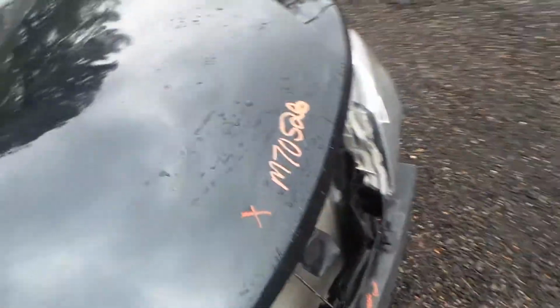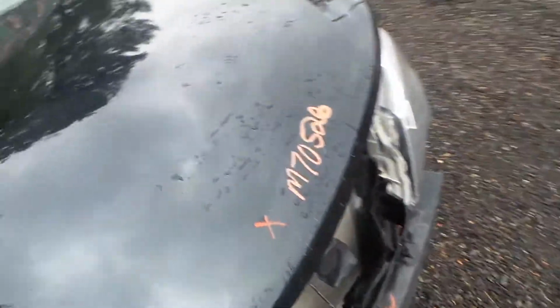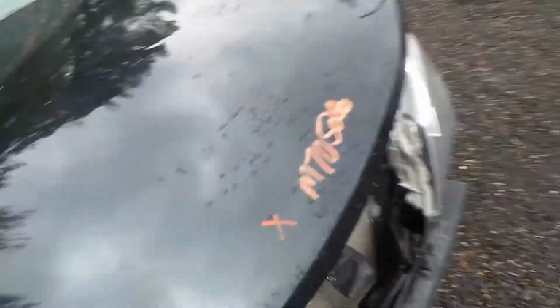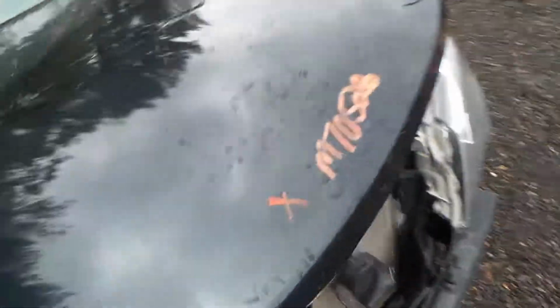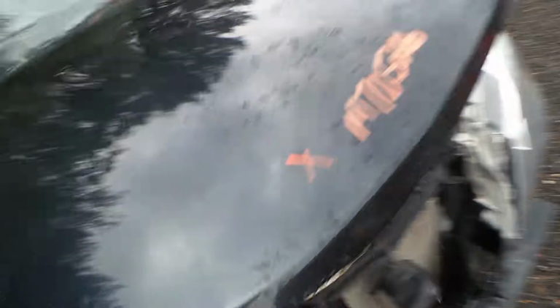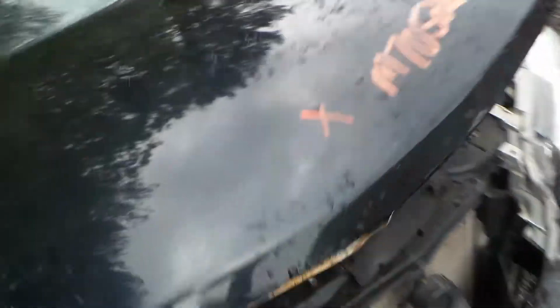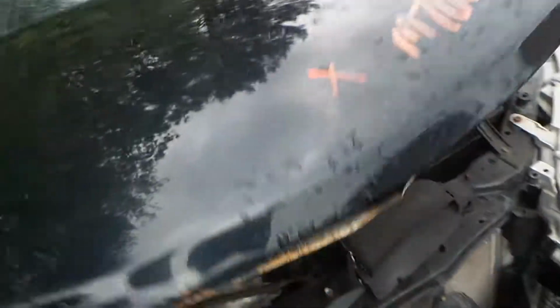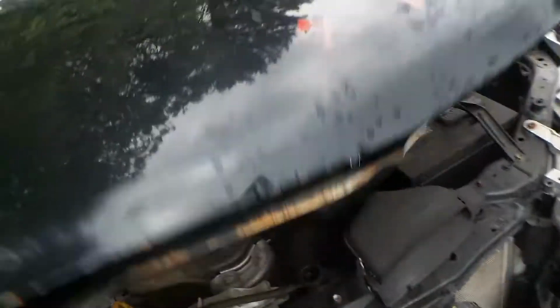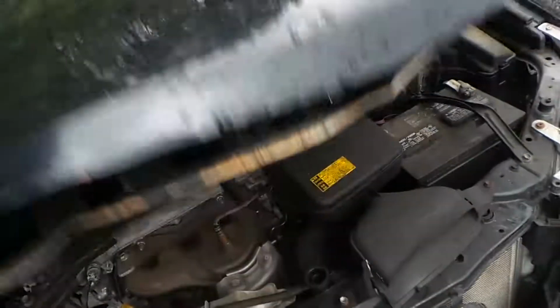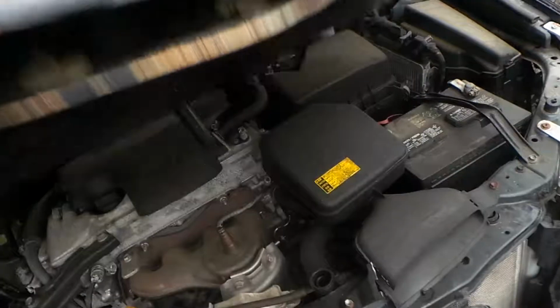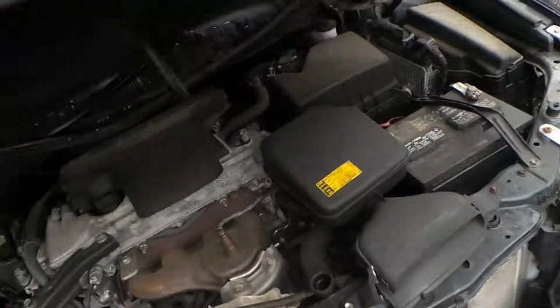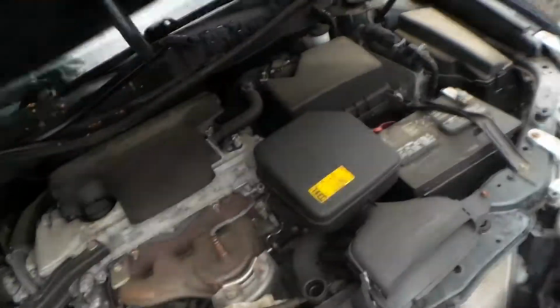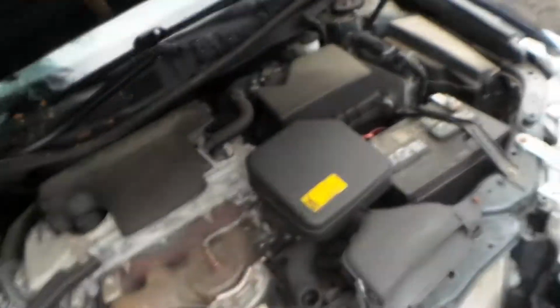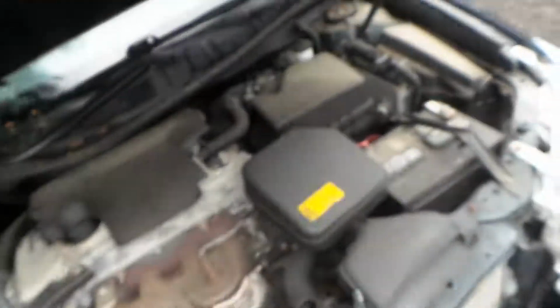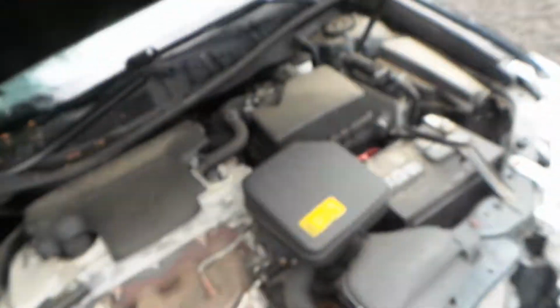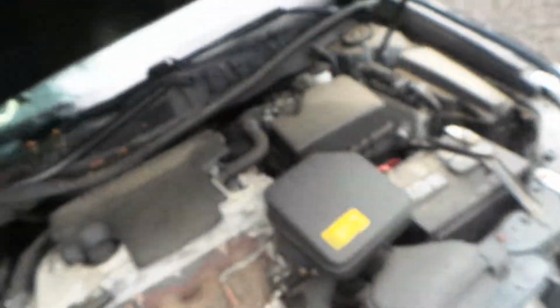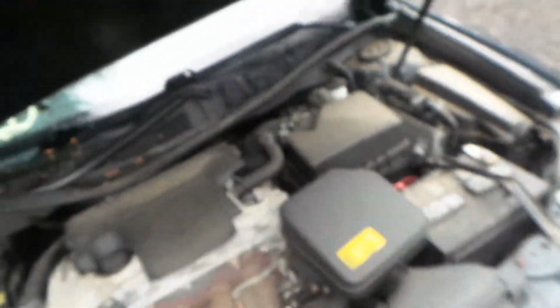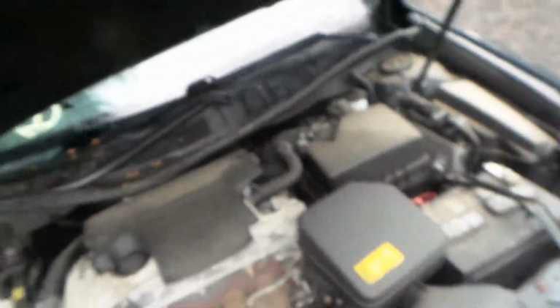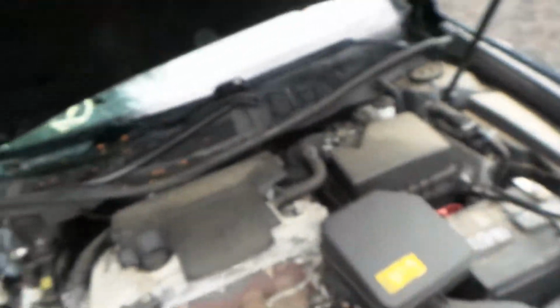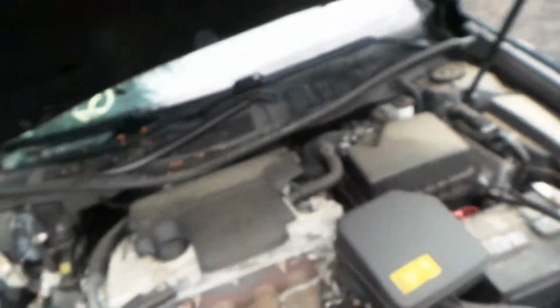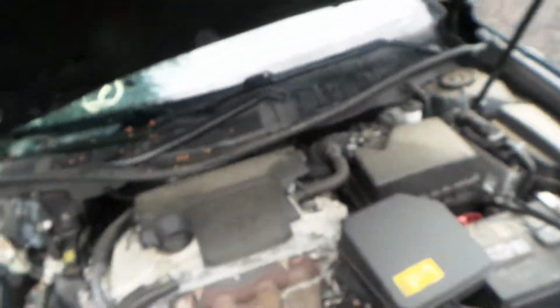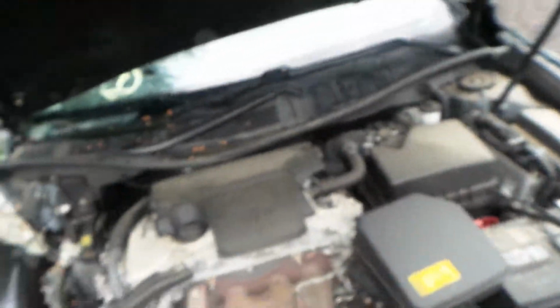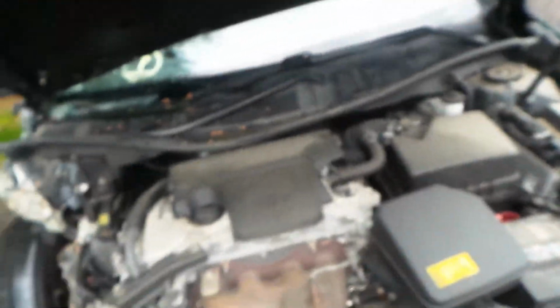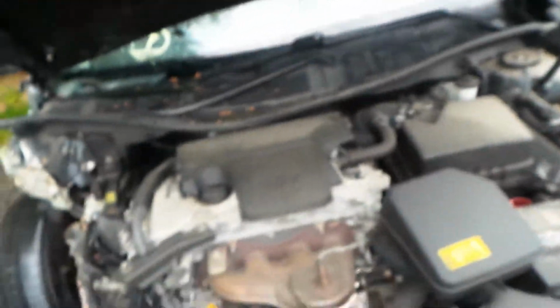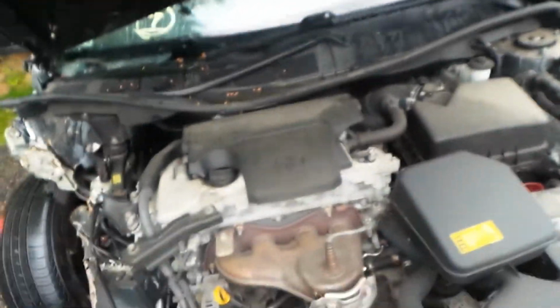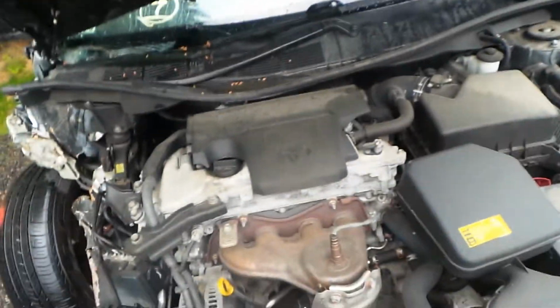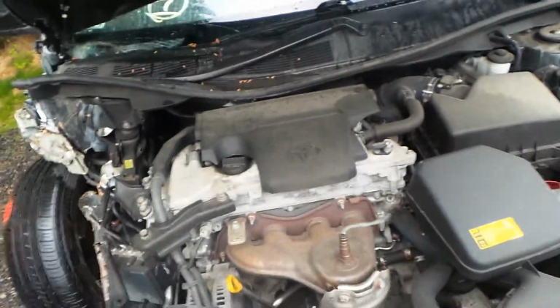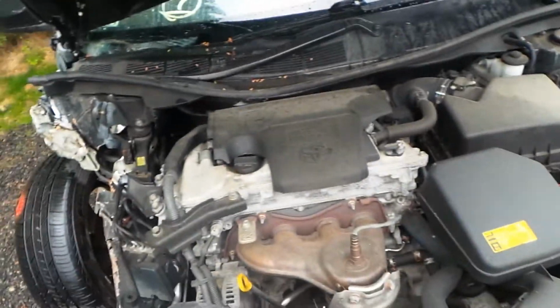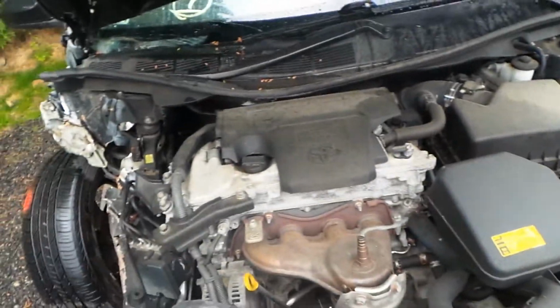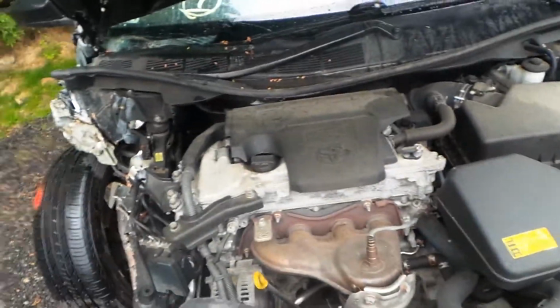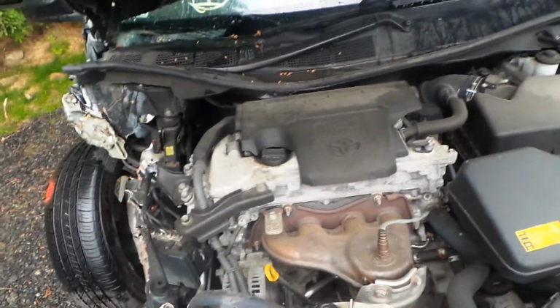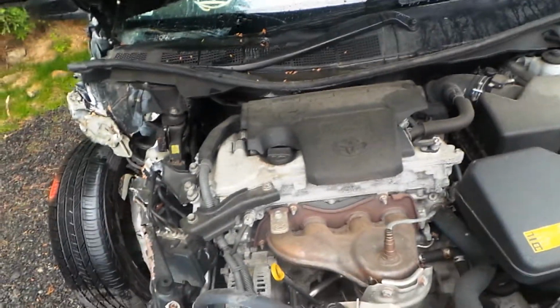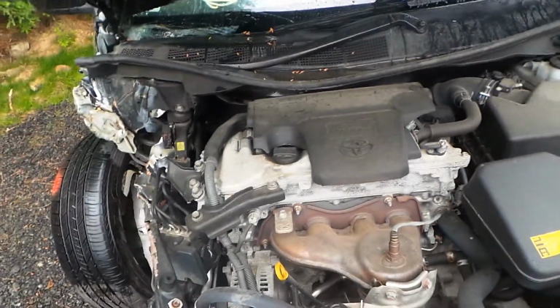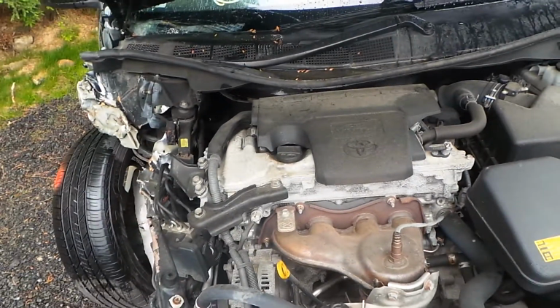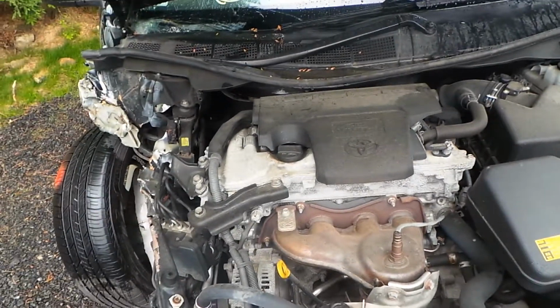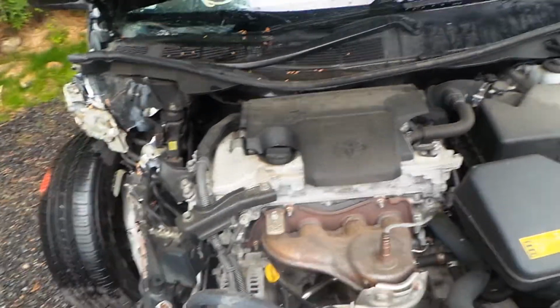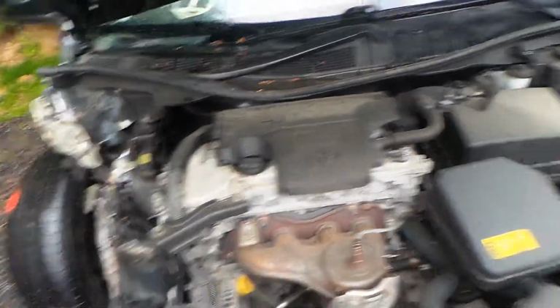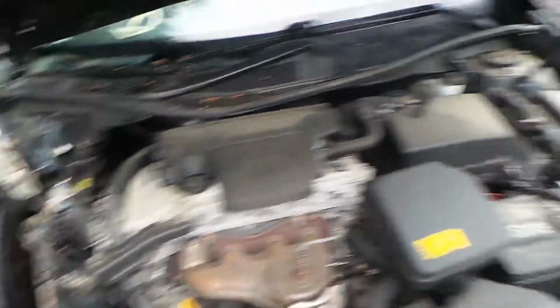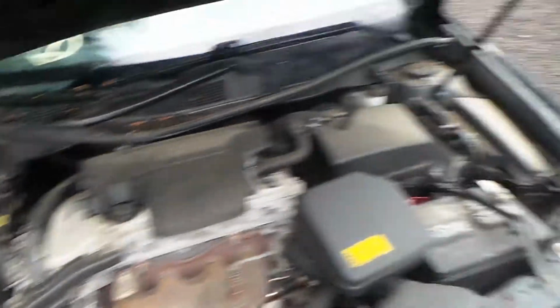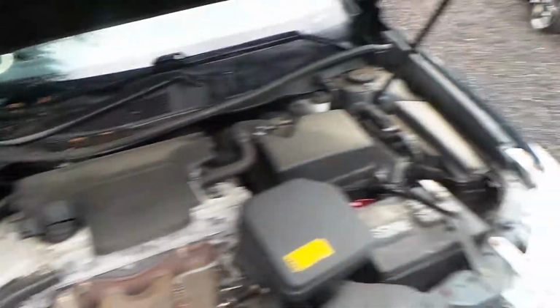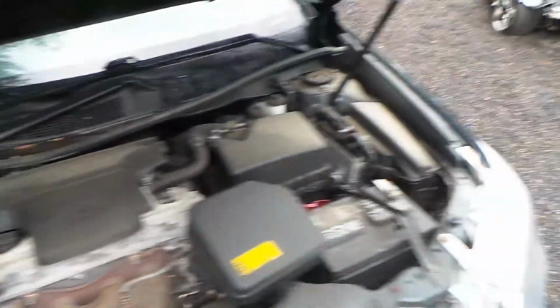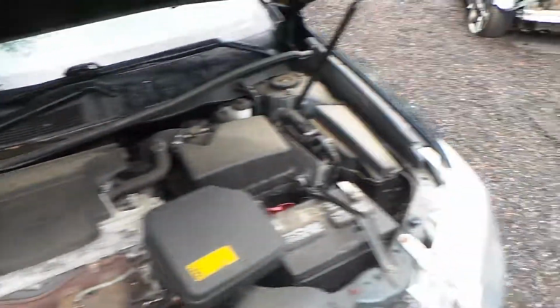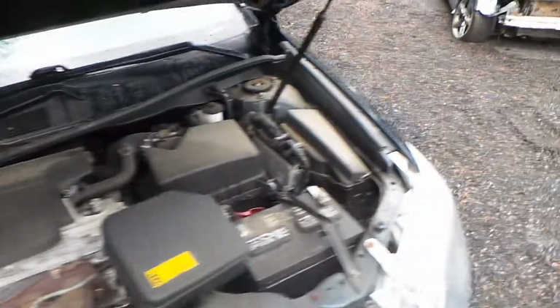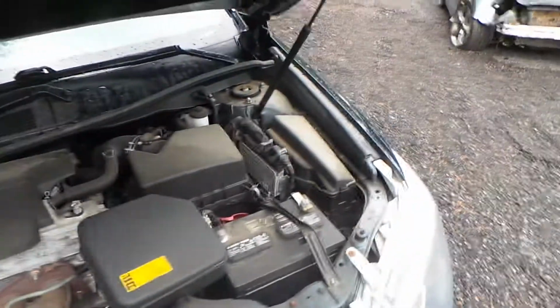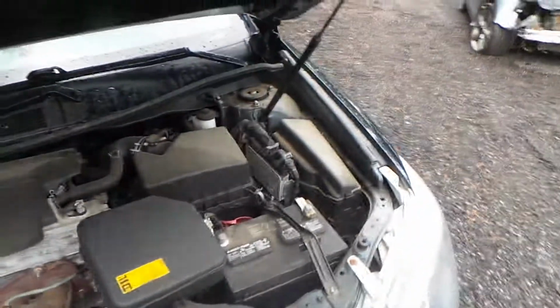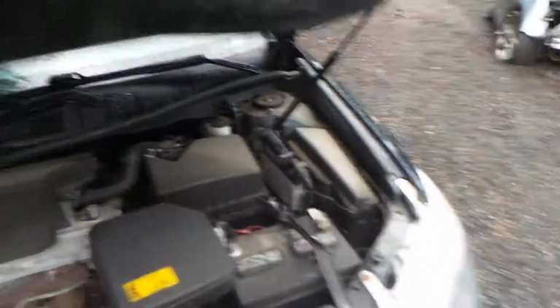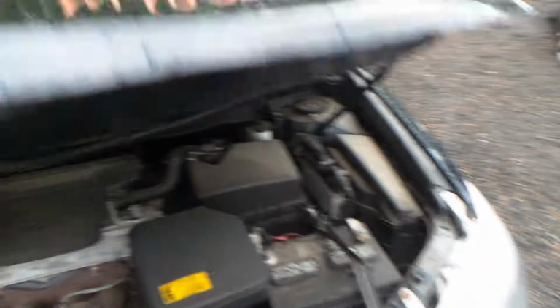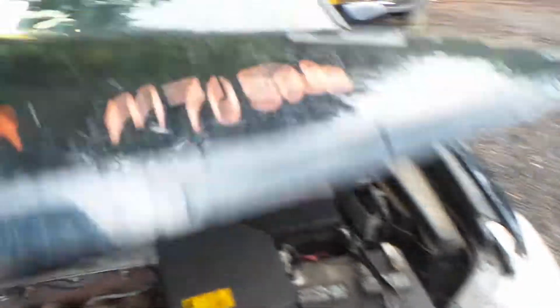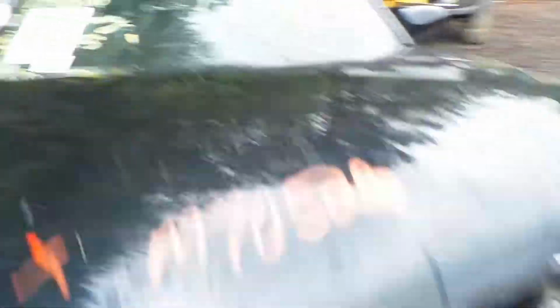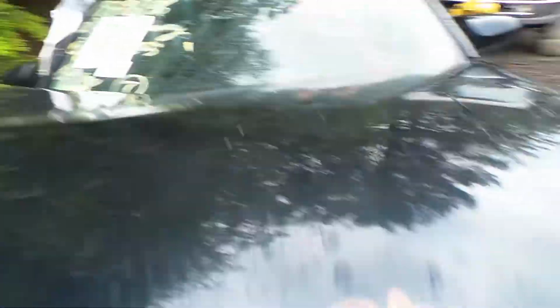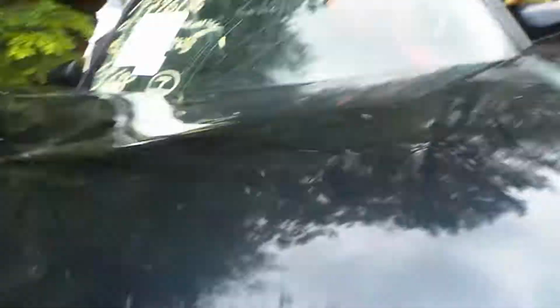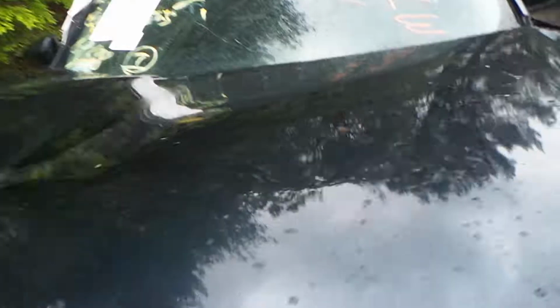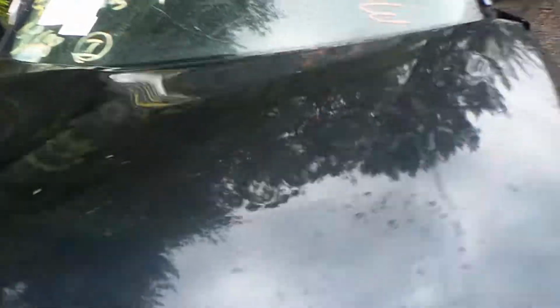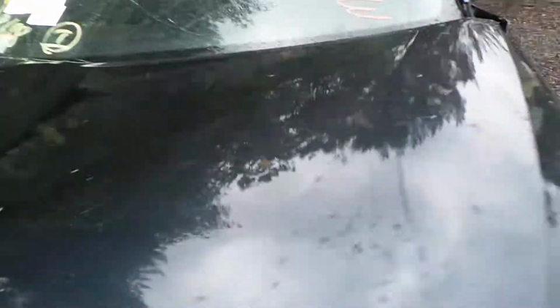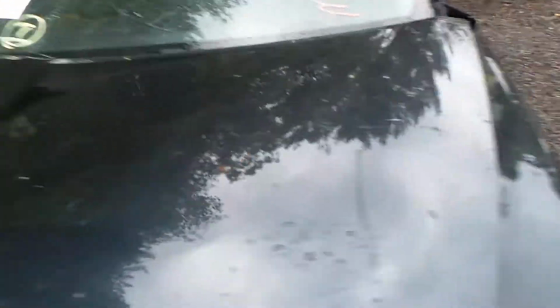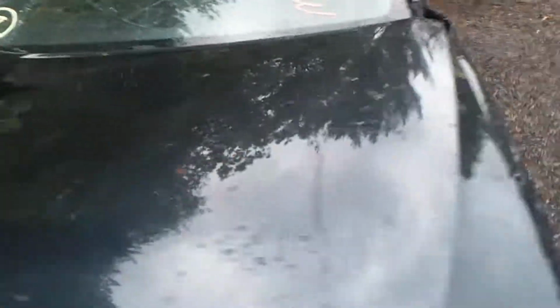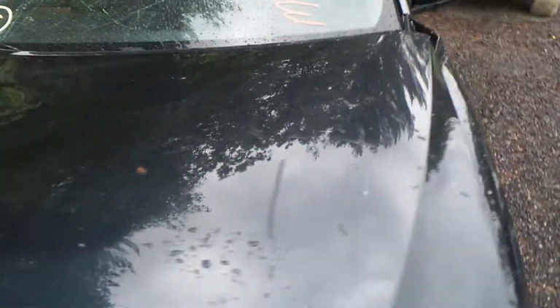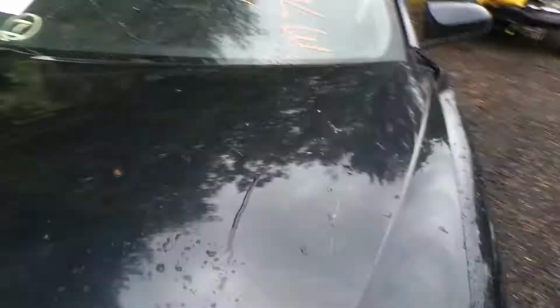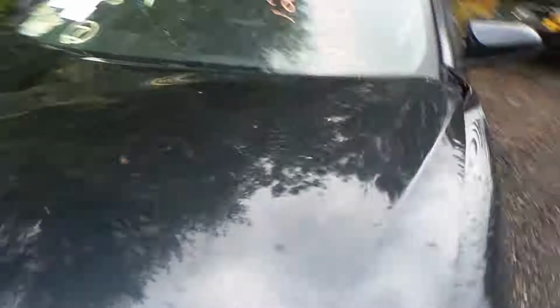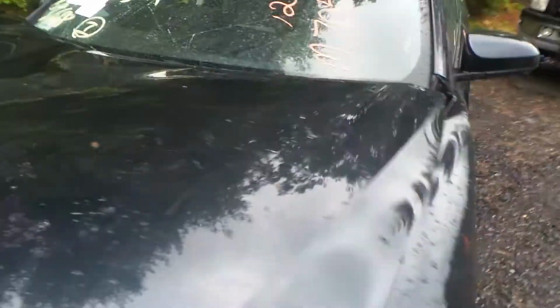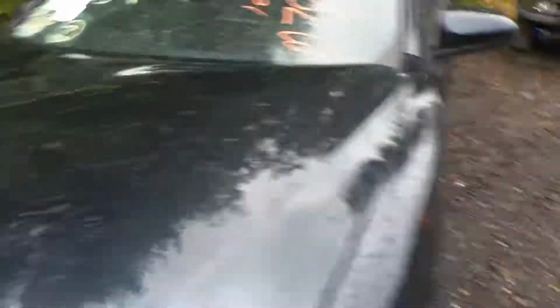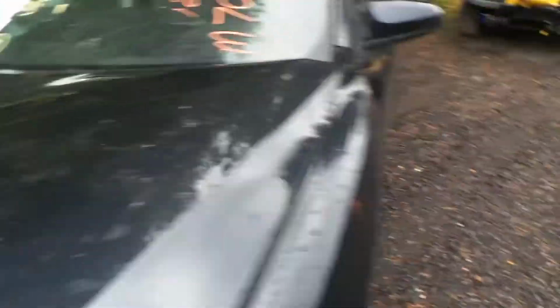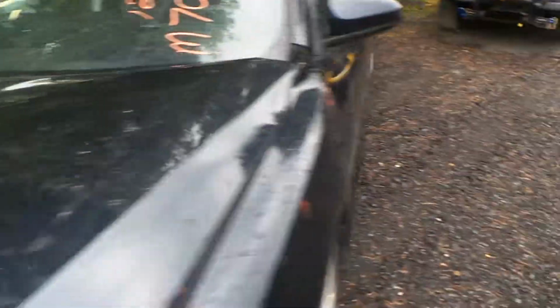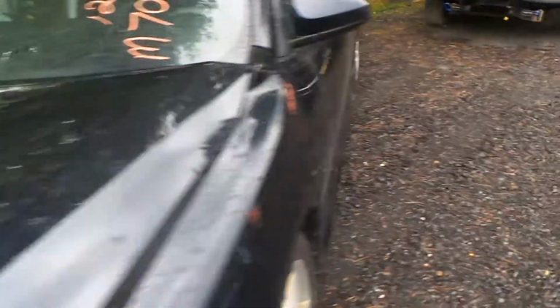This engine does not run because it does not have any oil. It has 69,000 miles on it, which is pretty low for the year.